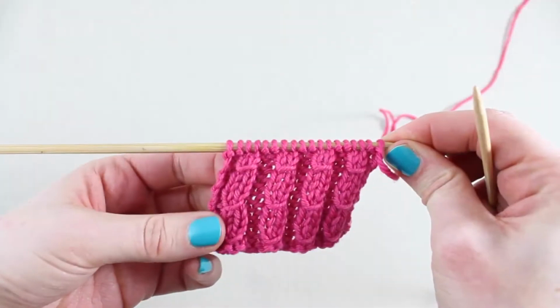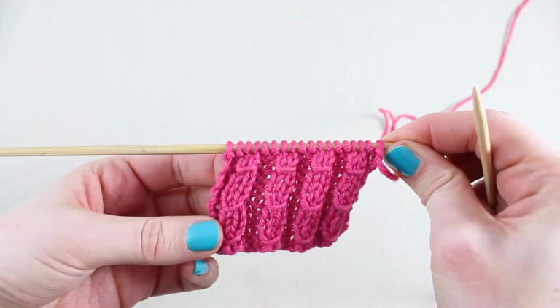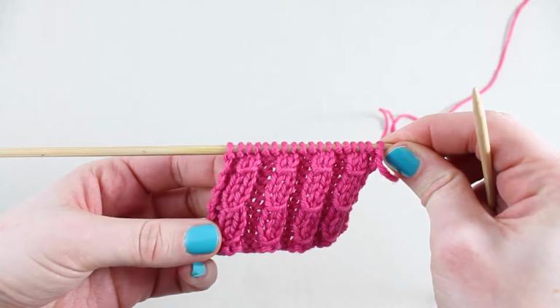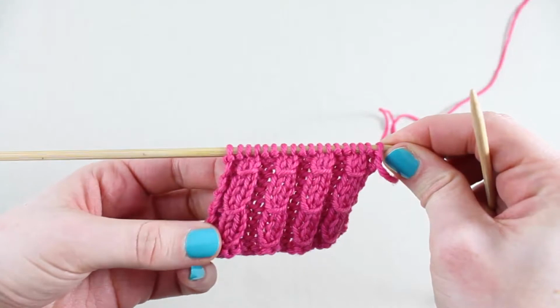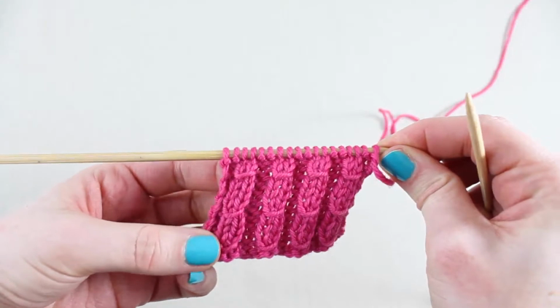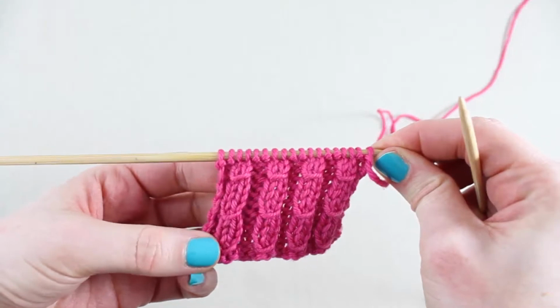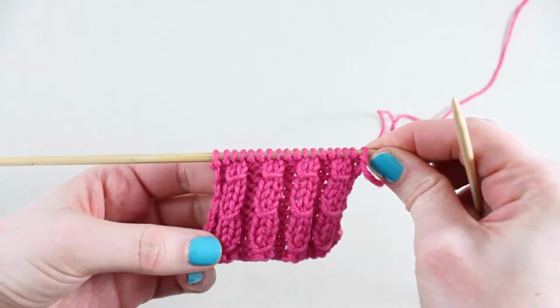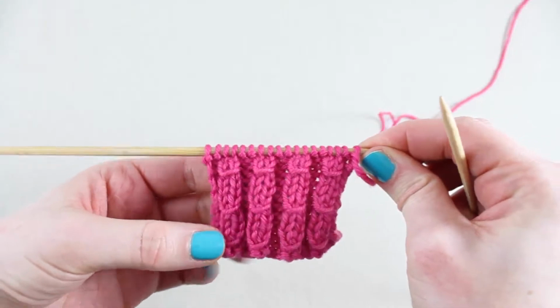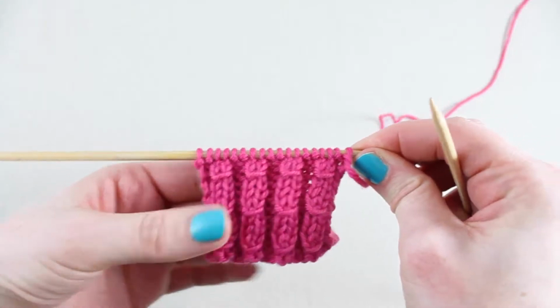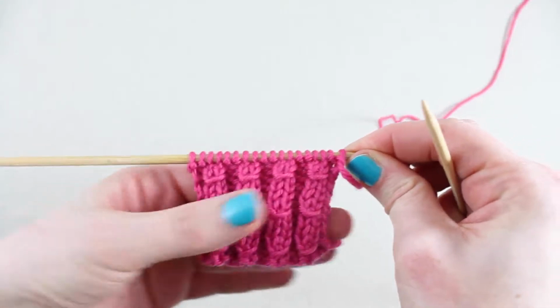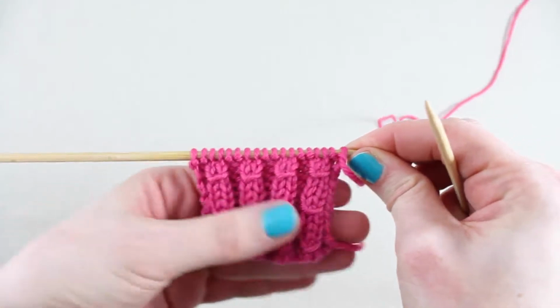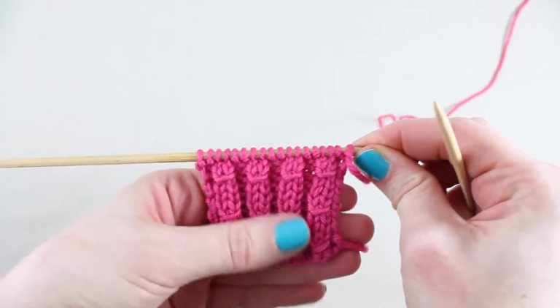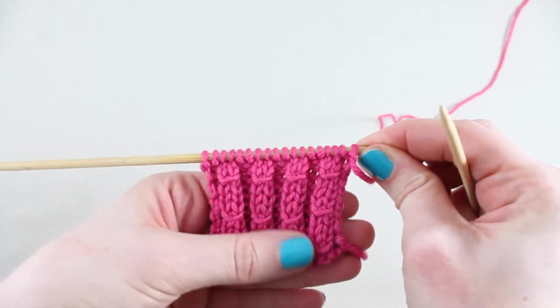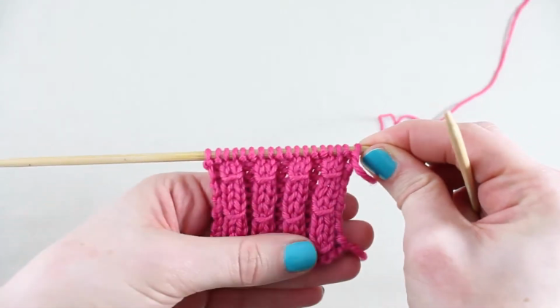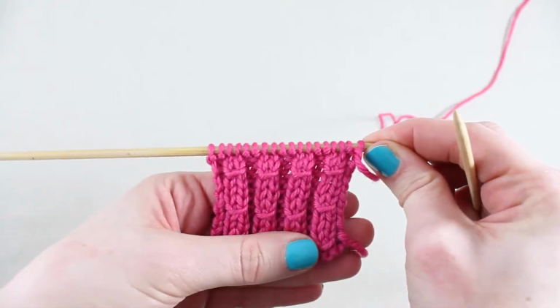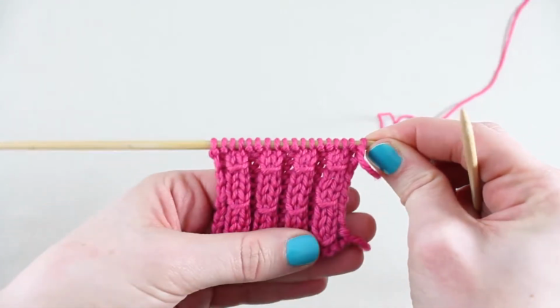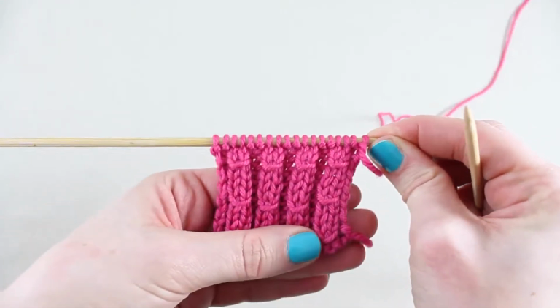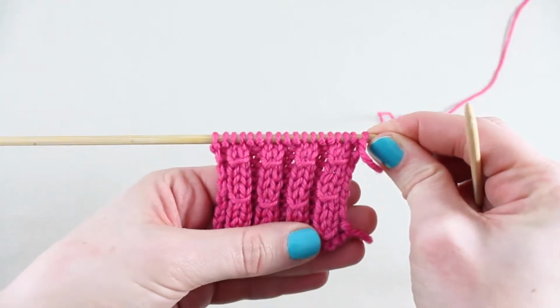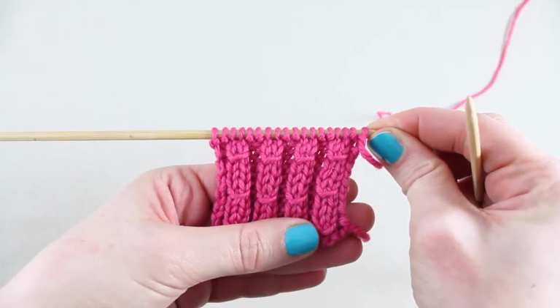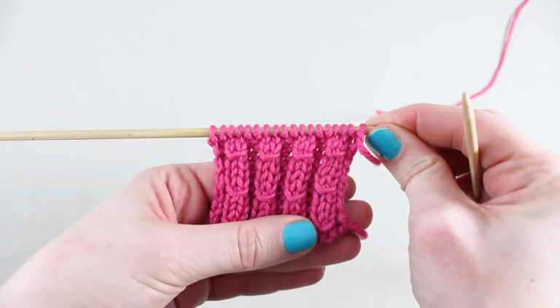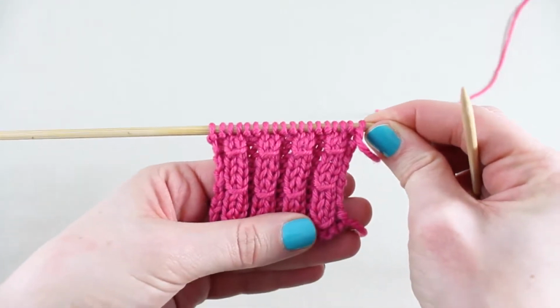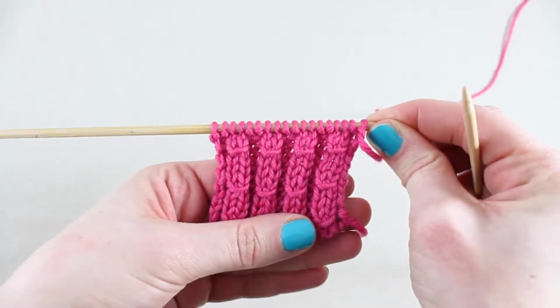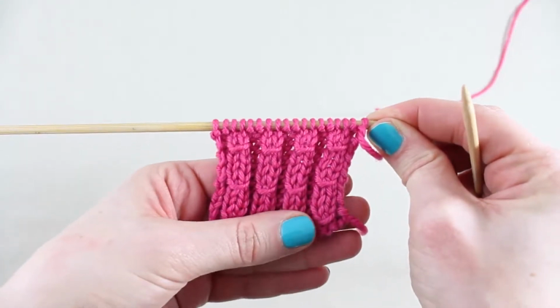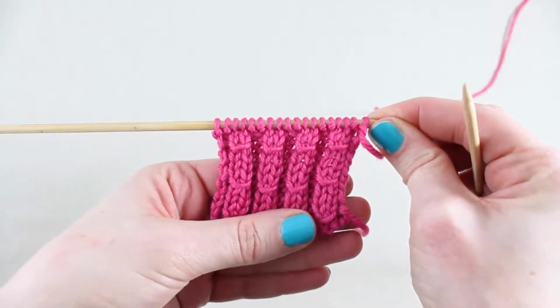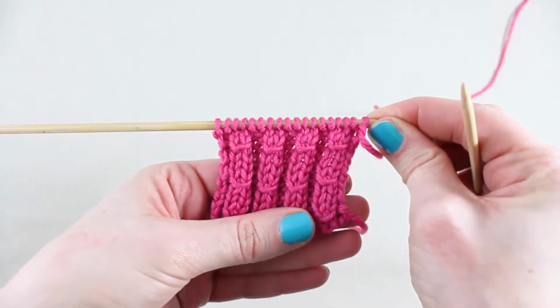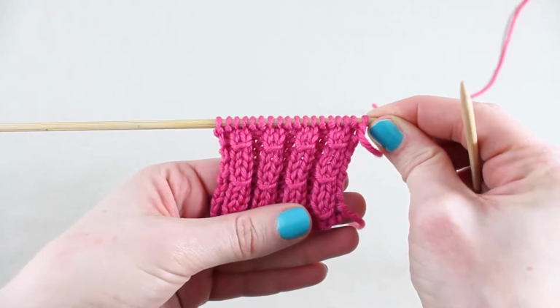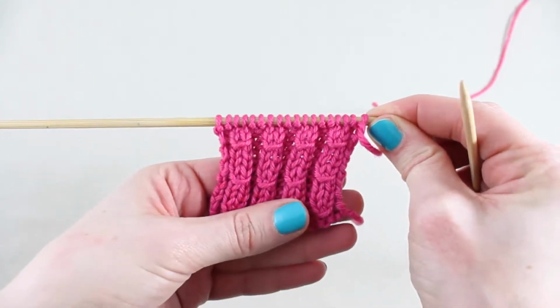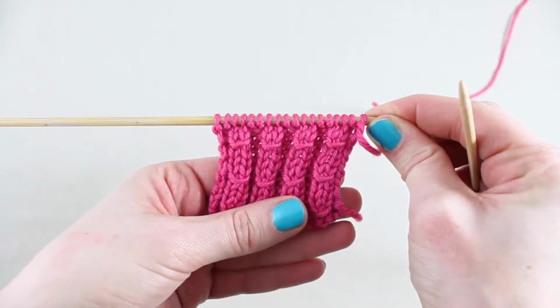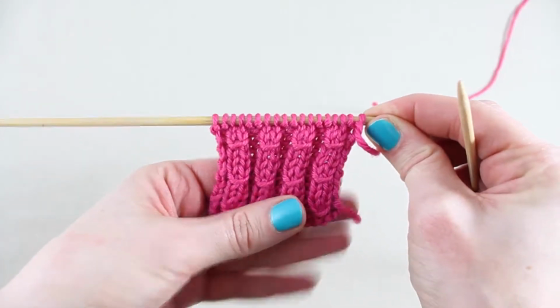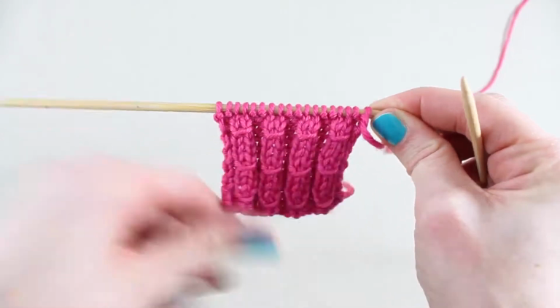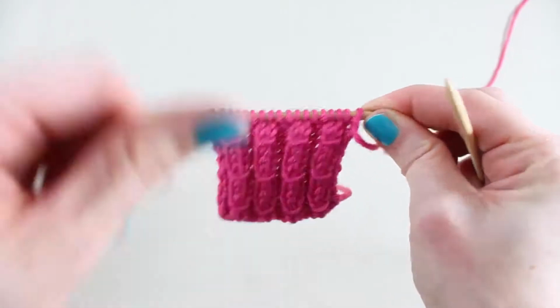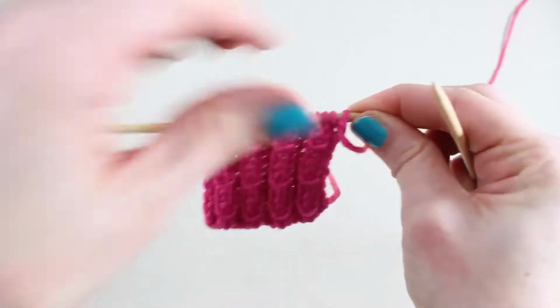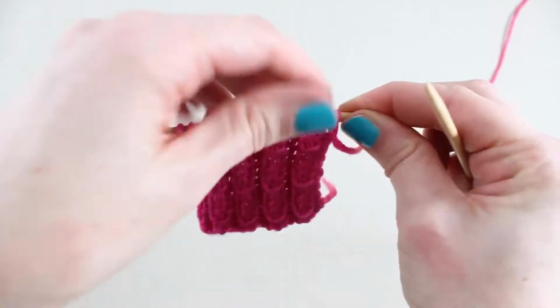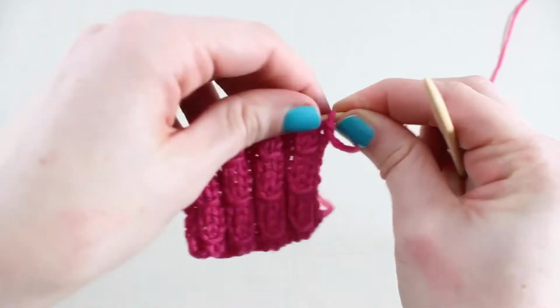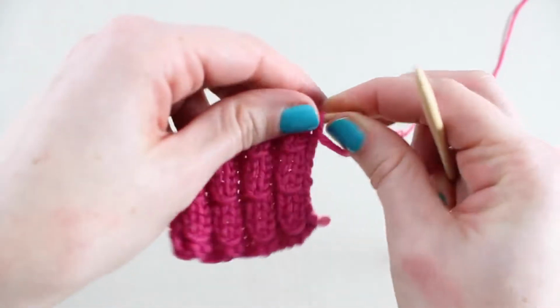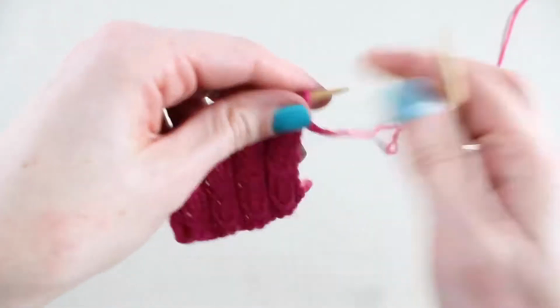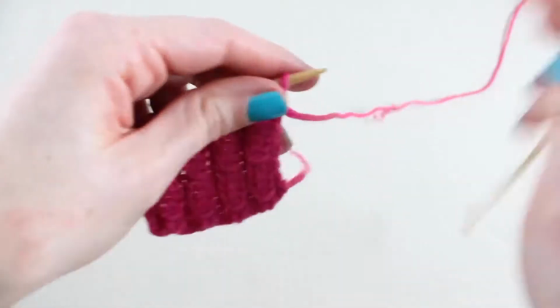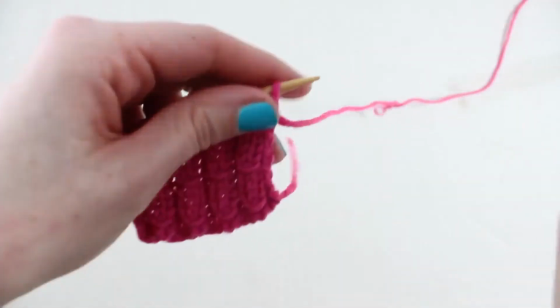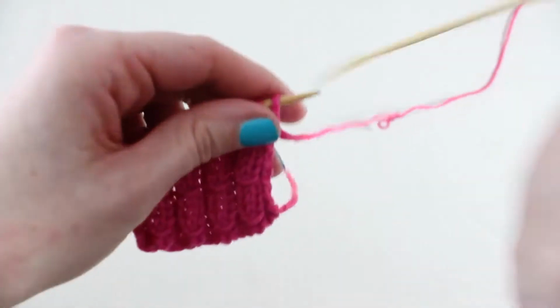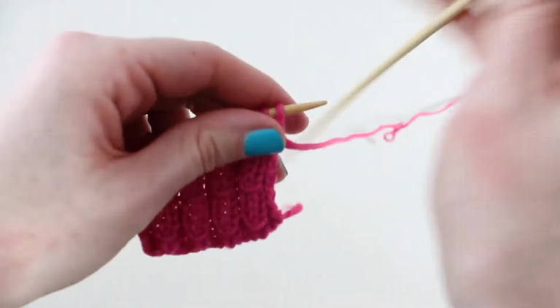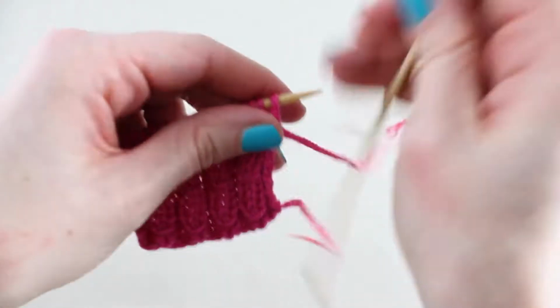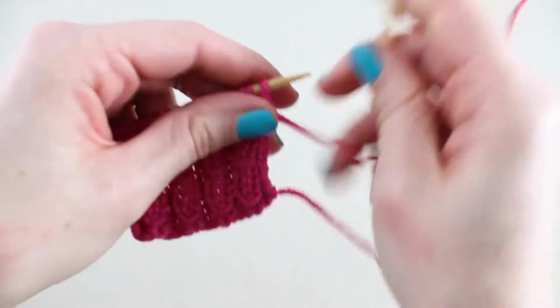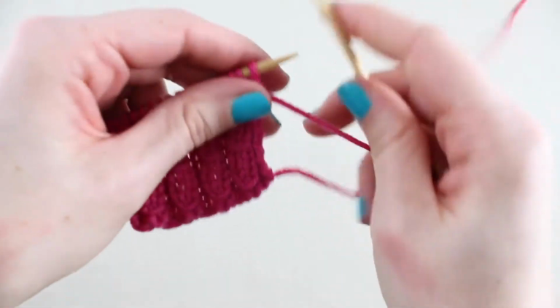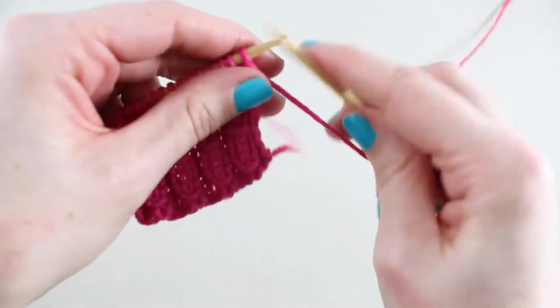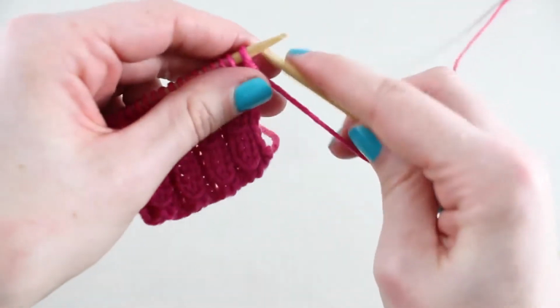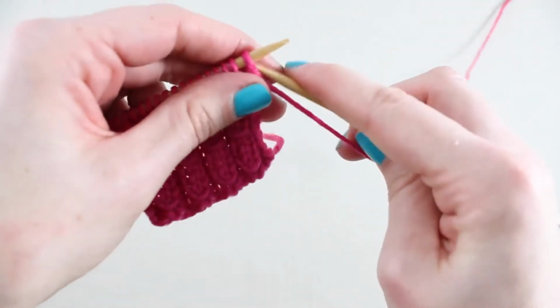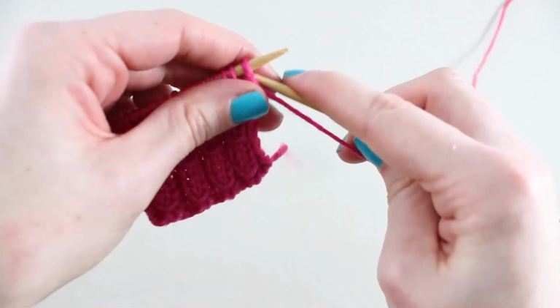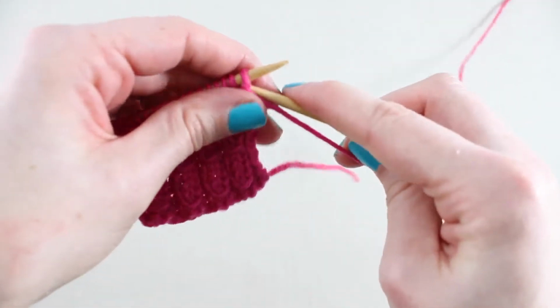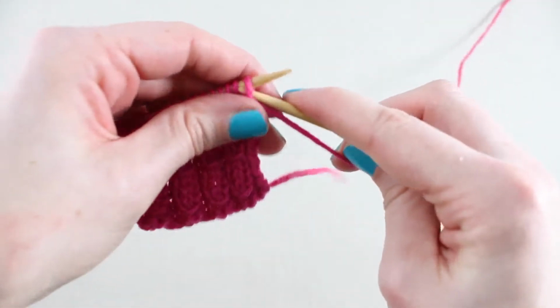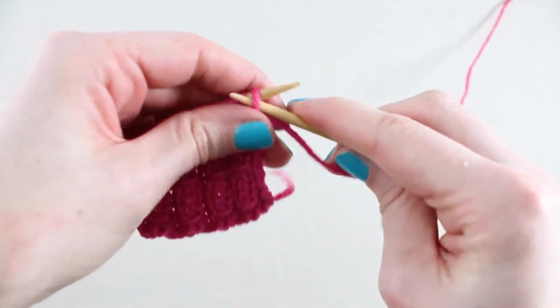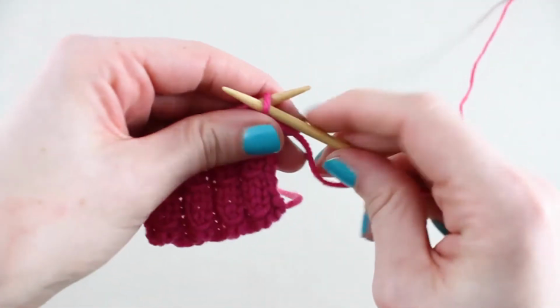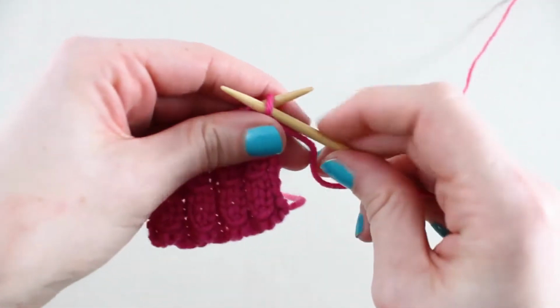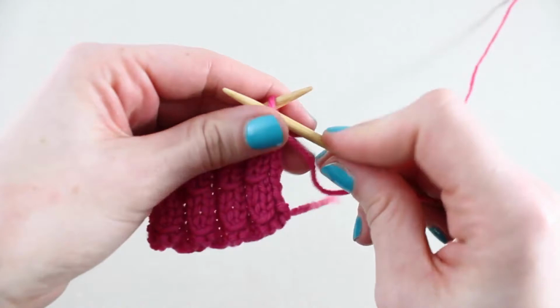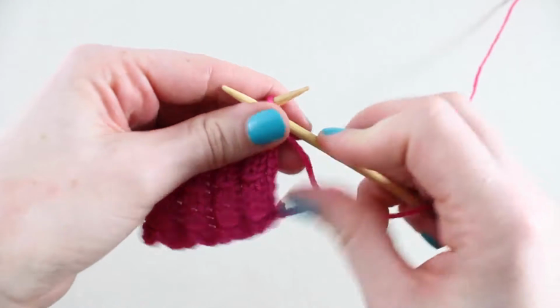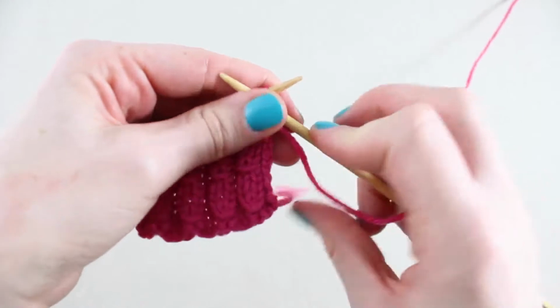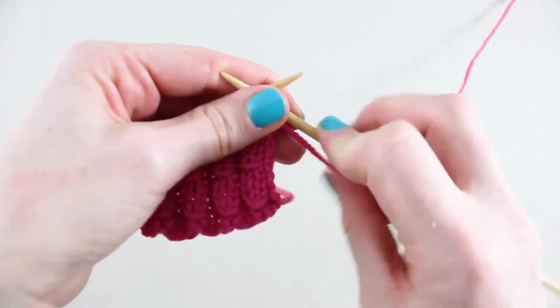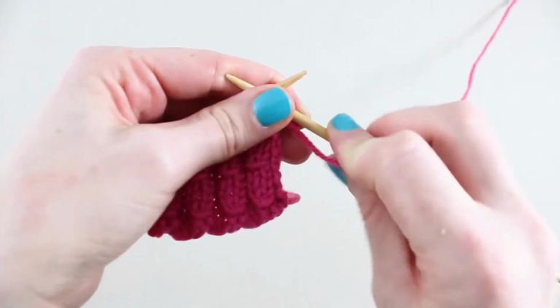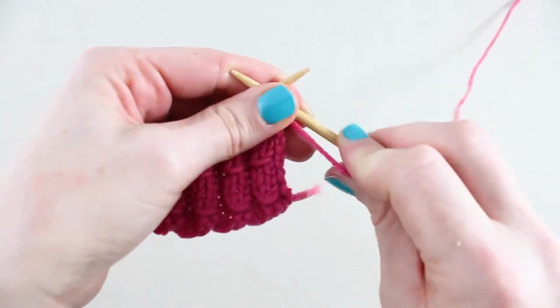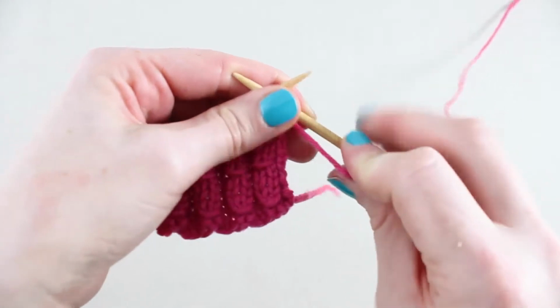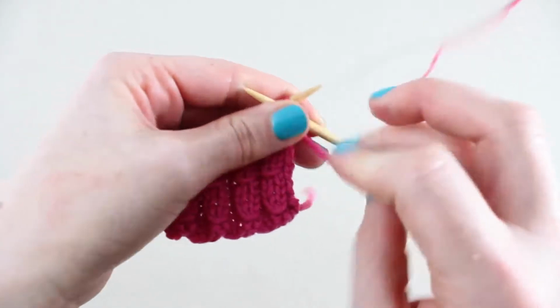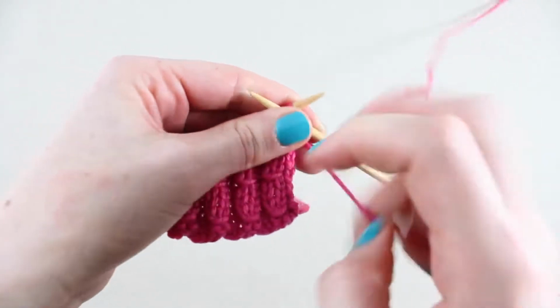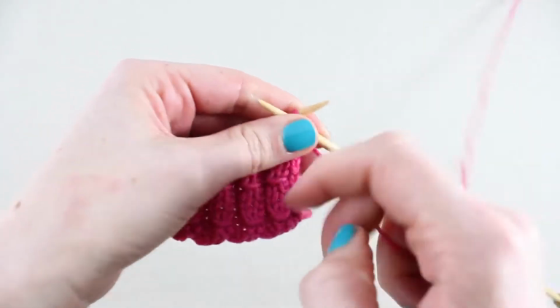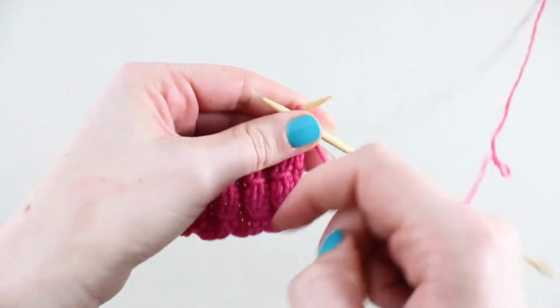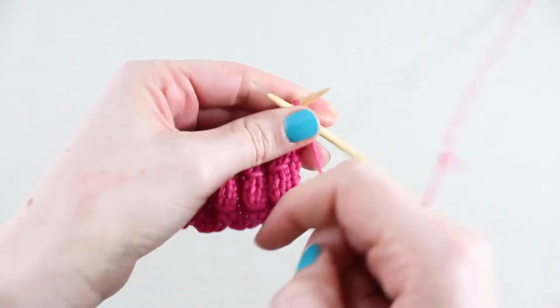Corded cable is worked over a 4 row repeat and uses the abbreviation B2, which is bind 2 stitches.